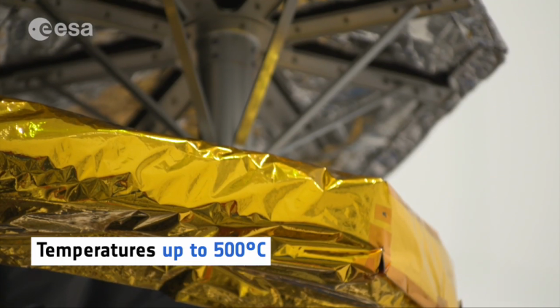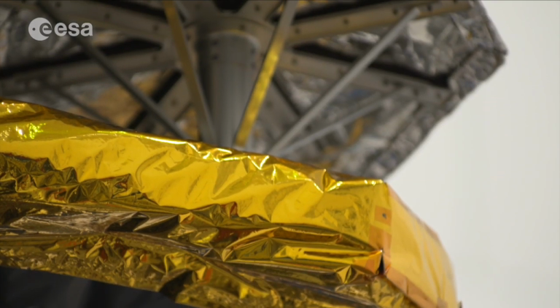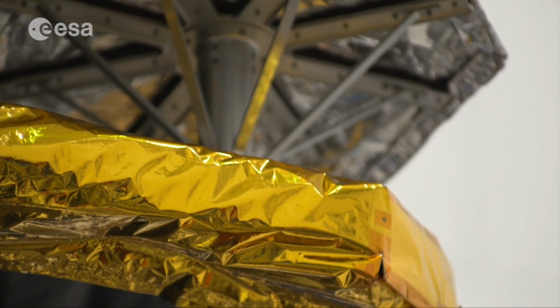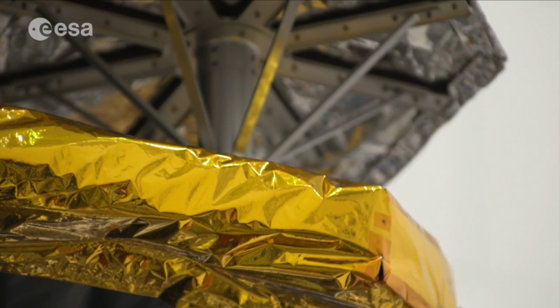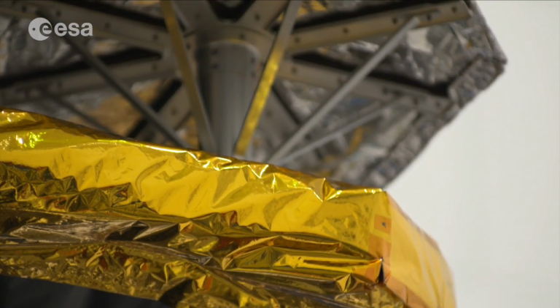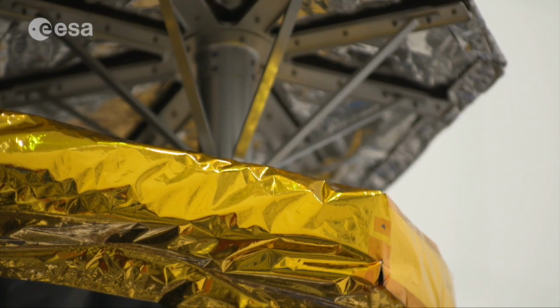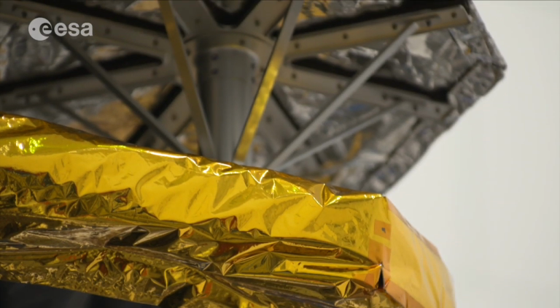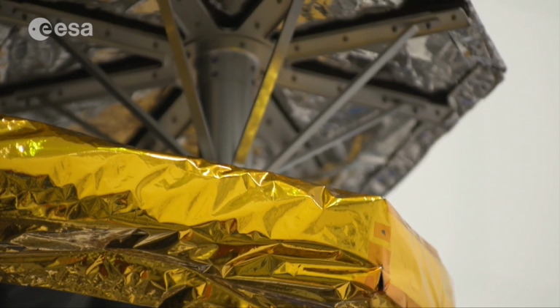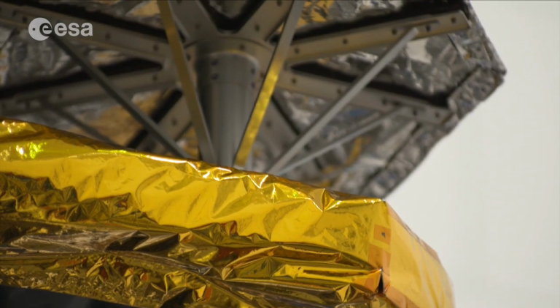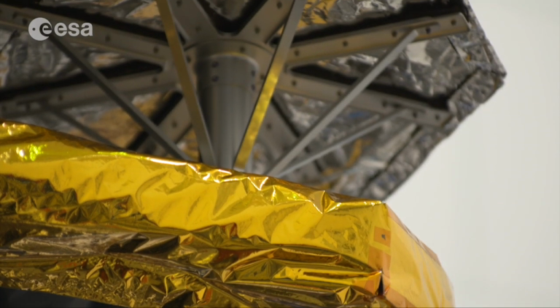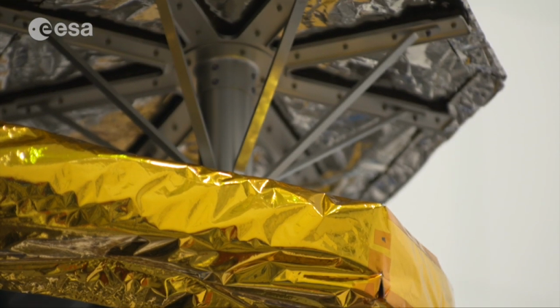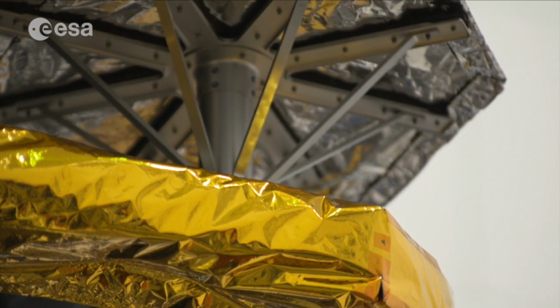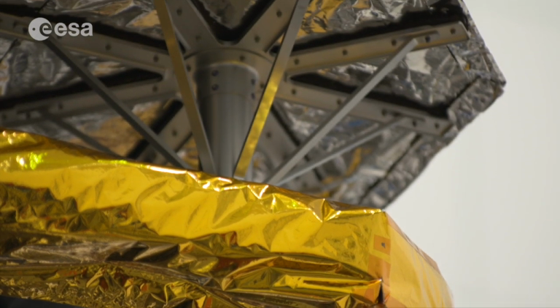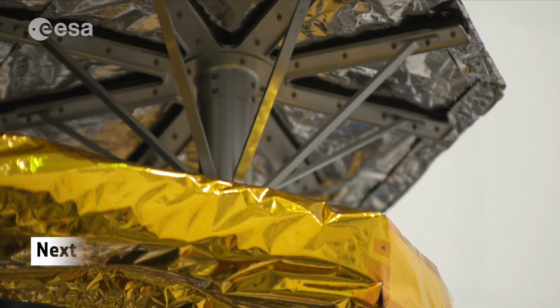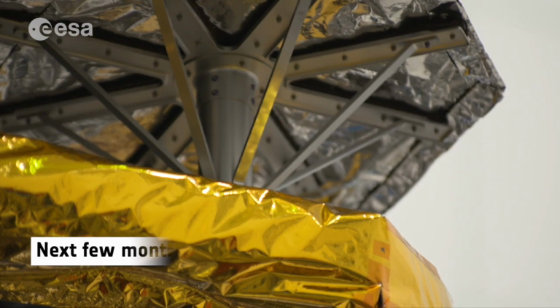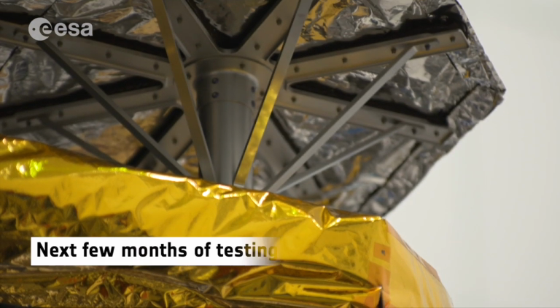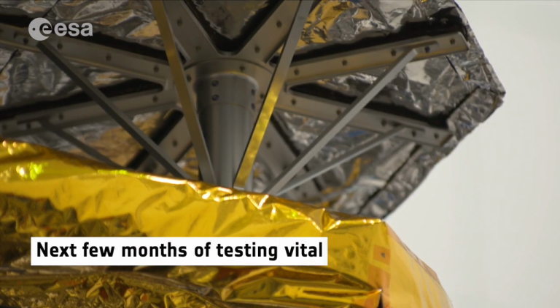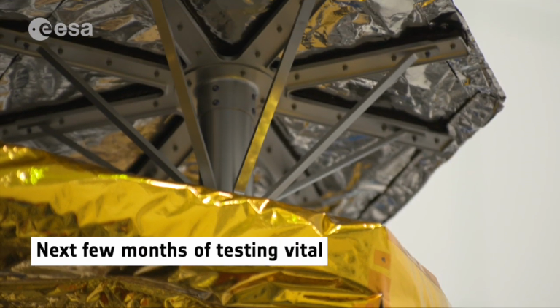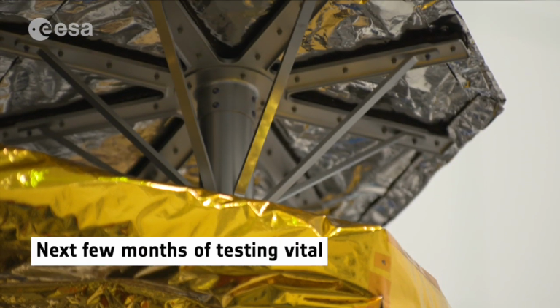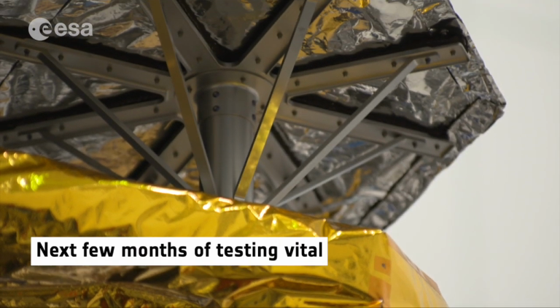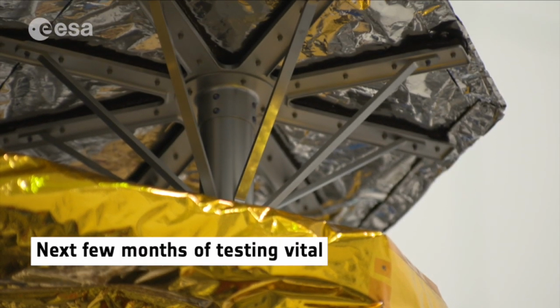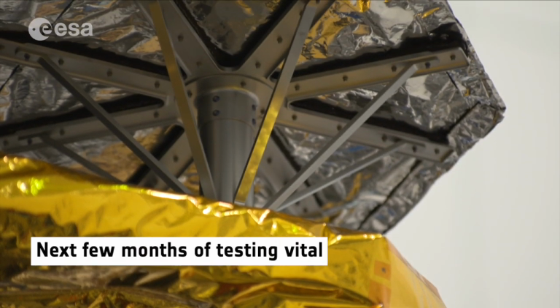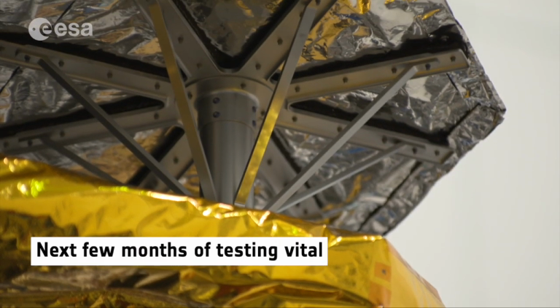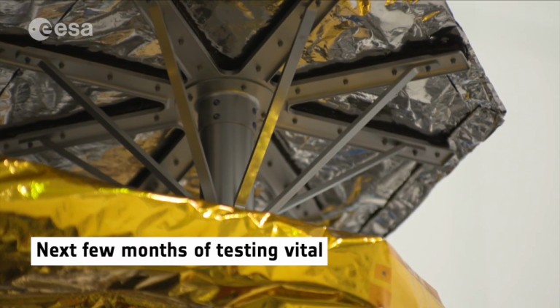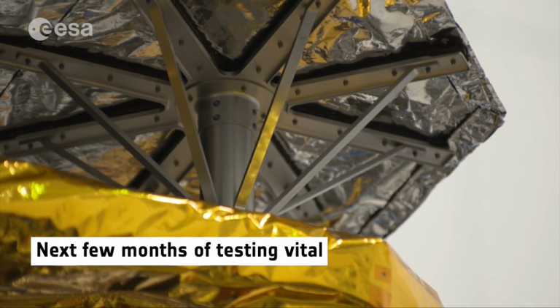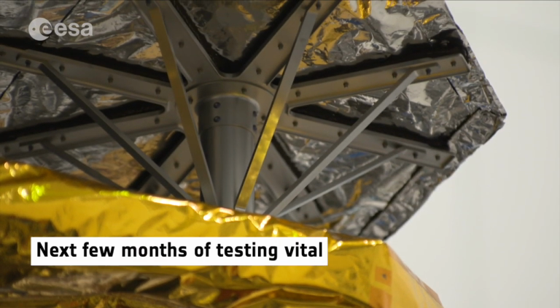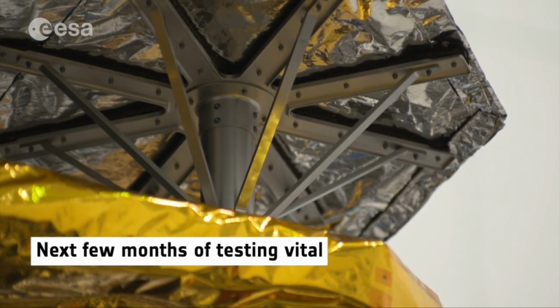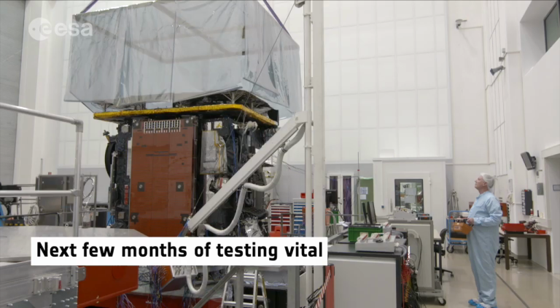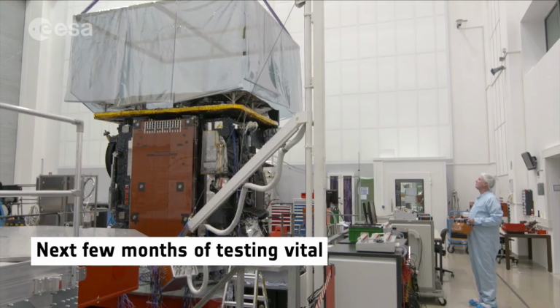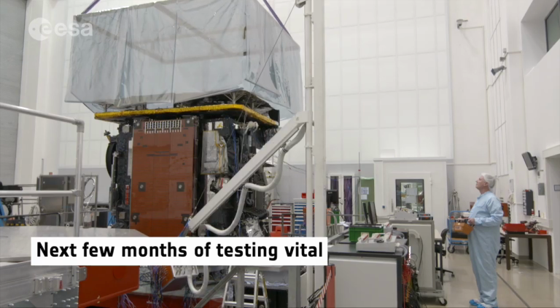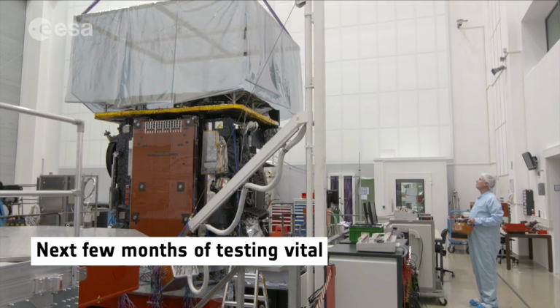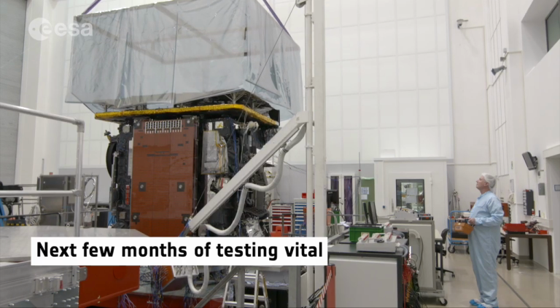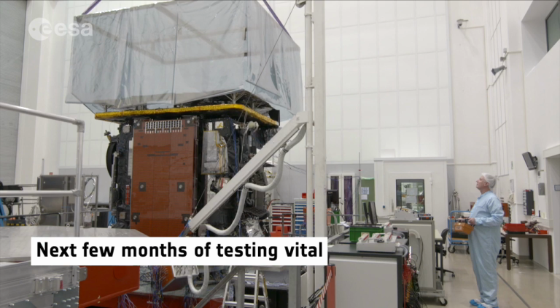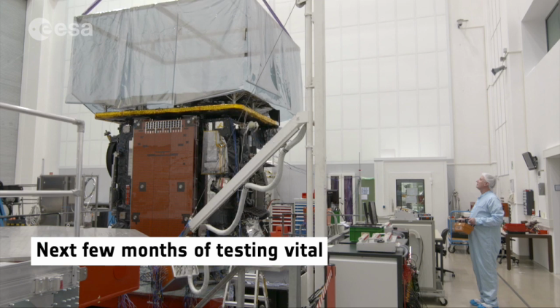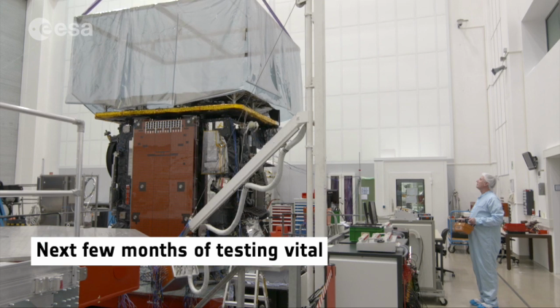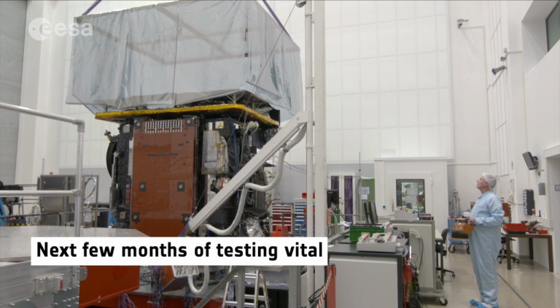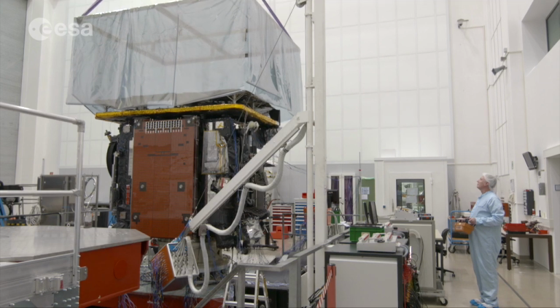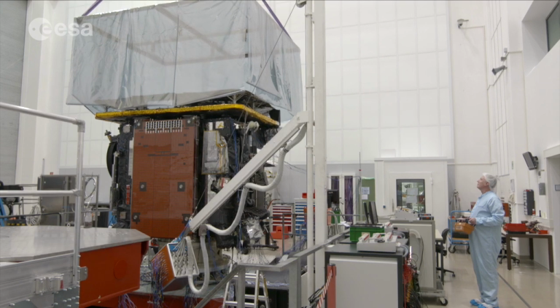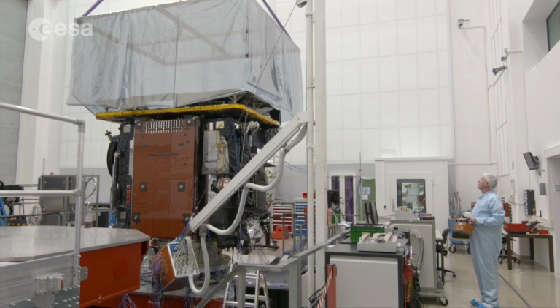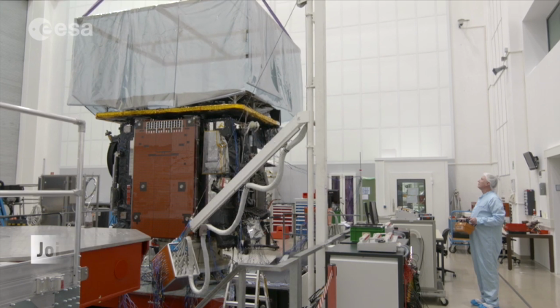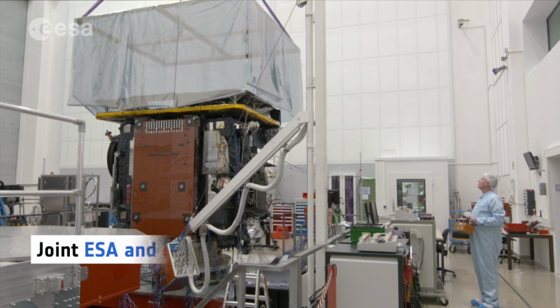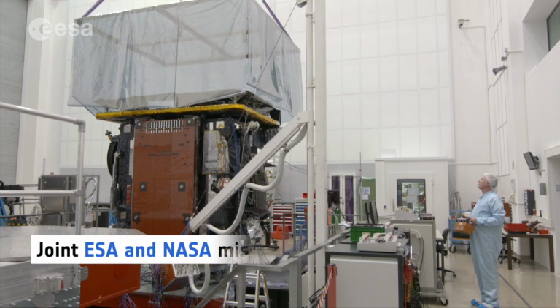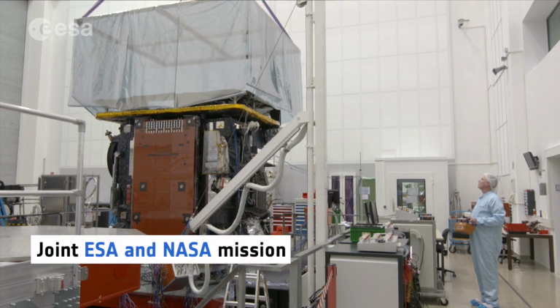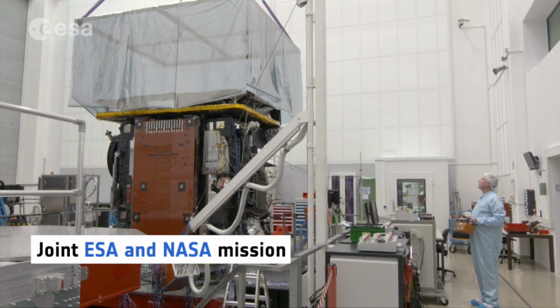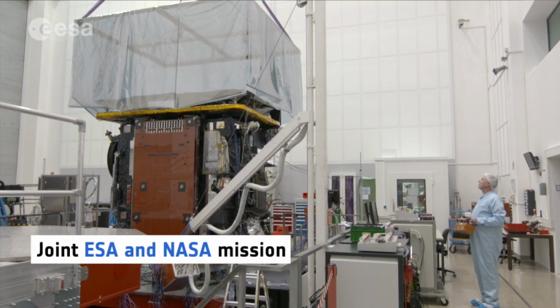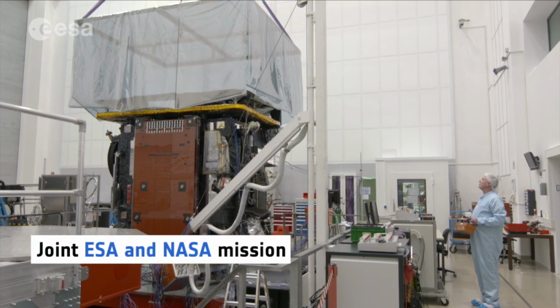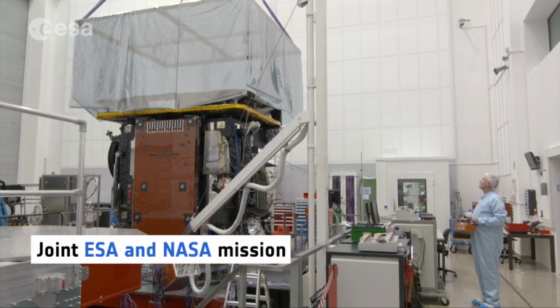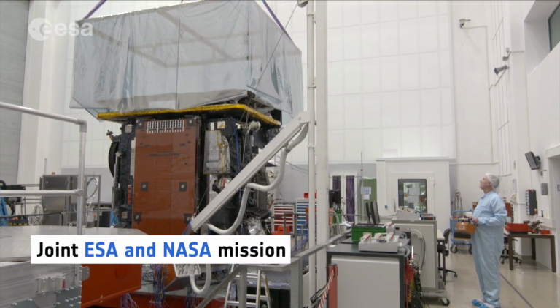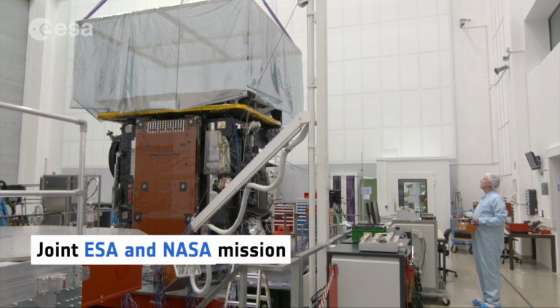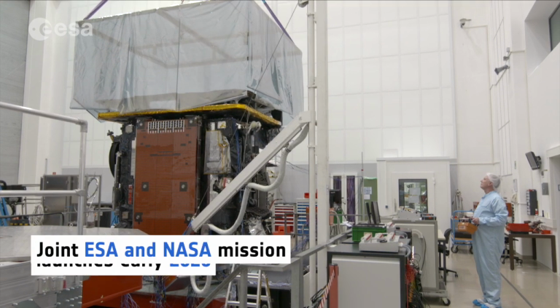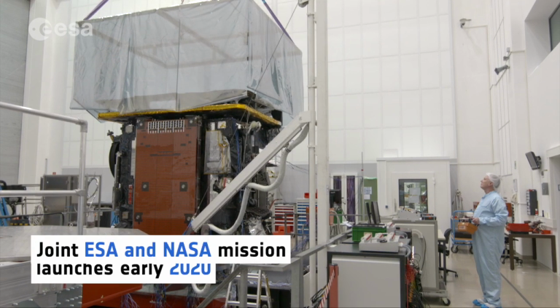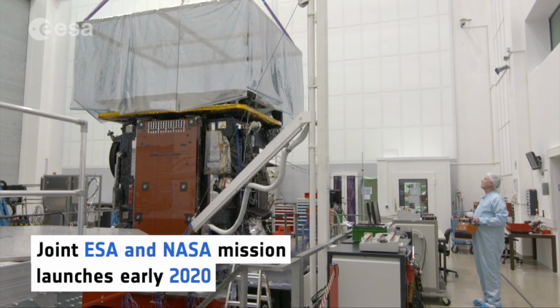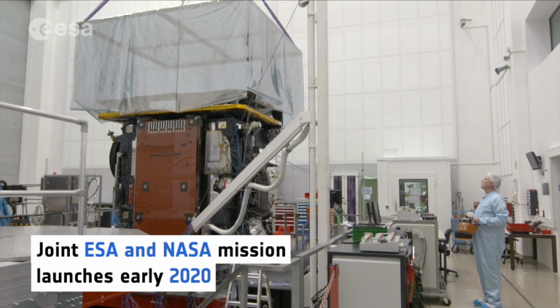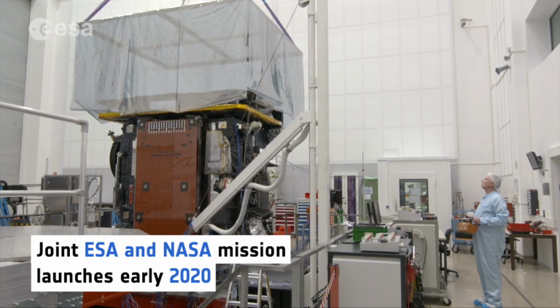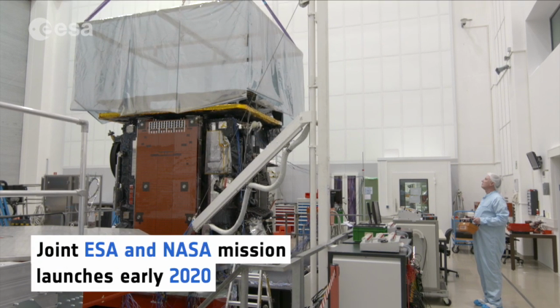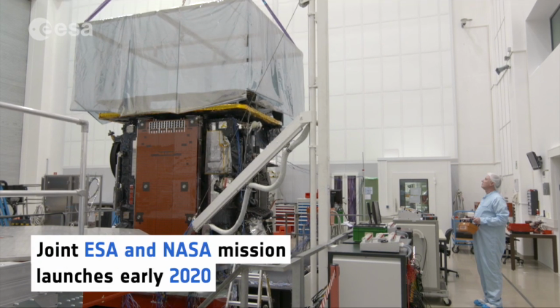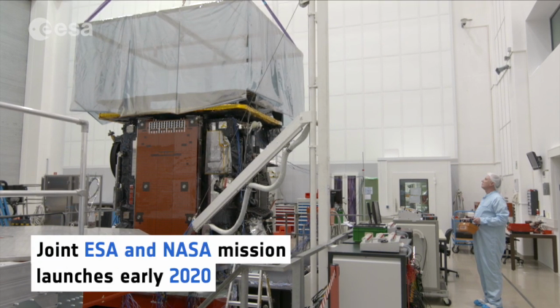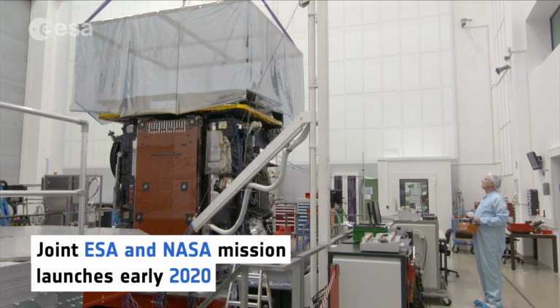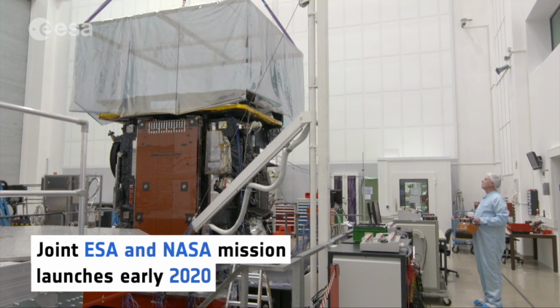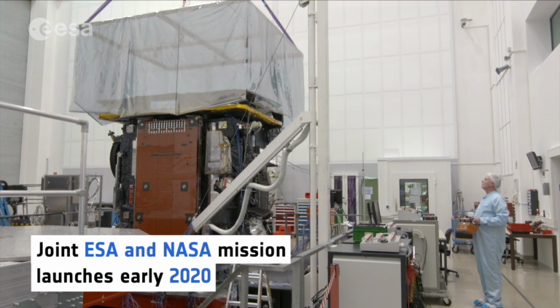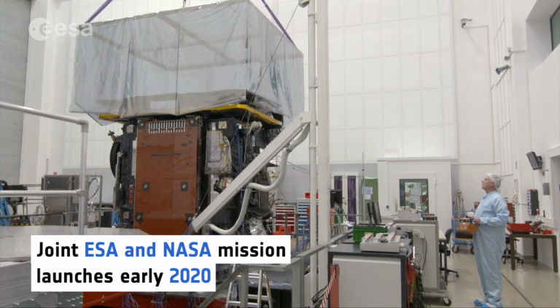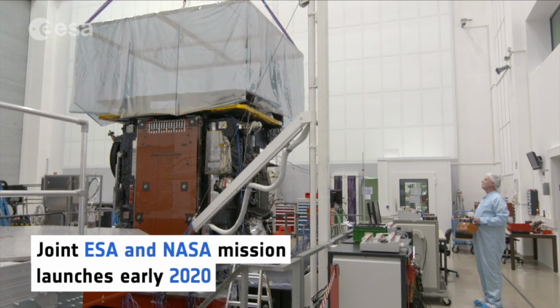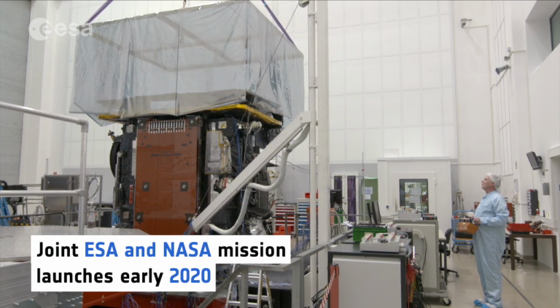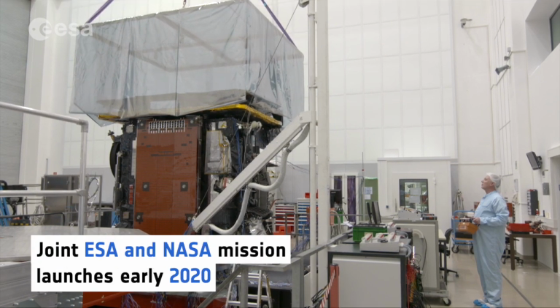The next few months of testing are vital so that this joint ESA and NASA mission will launch in early 2020.